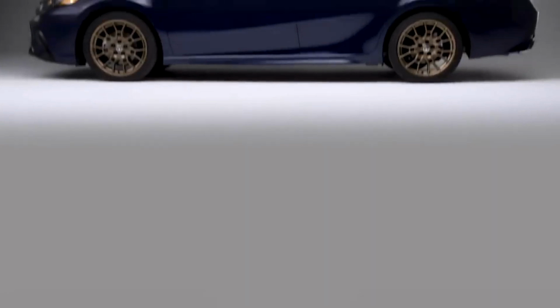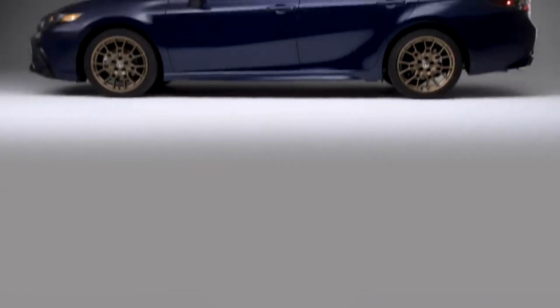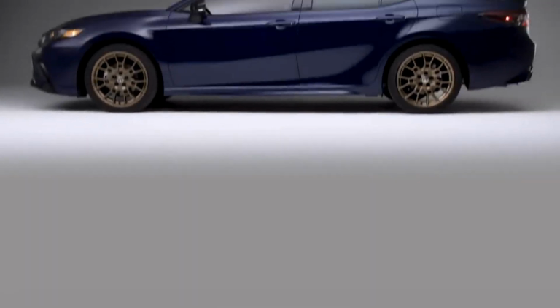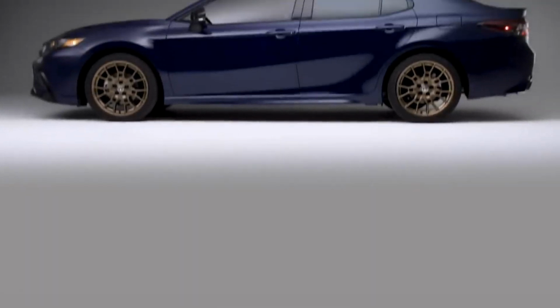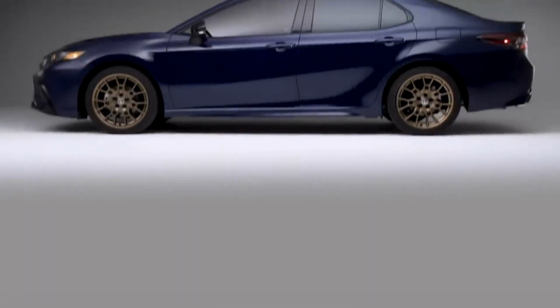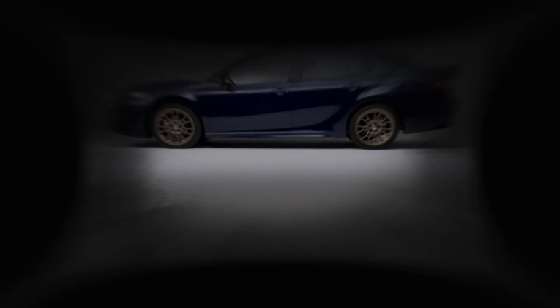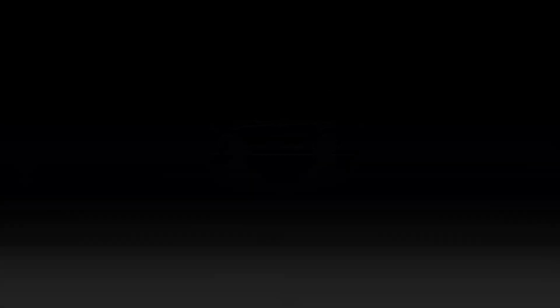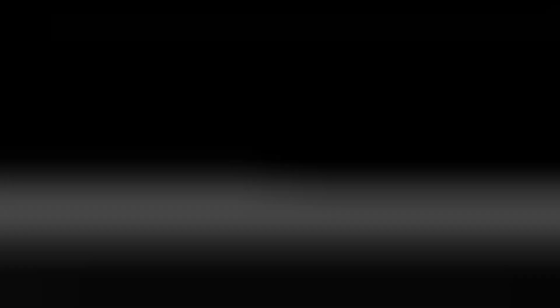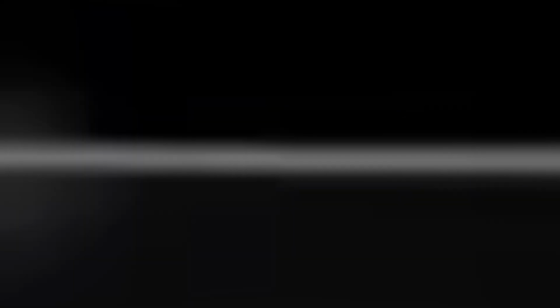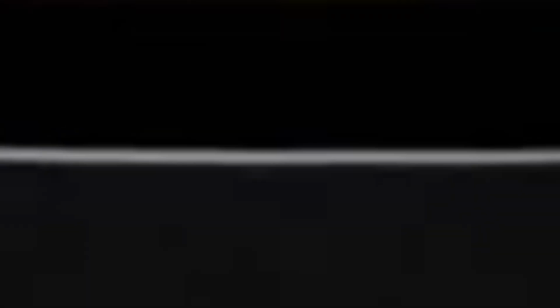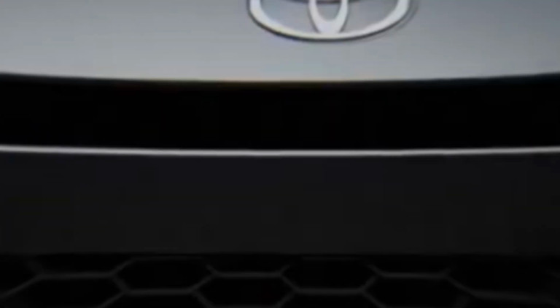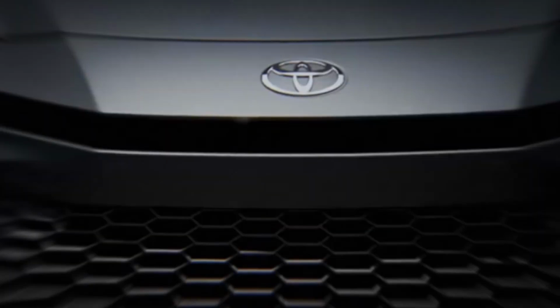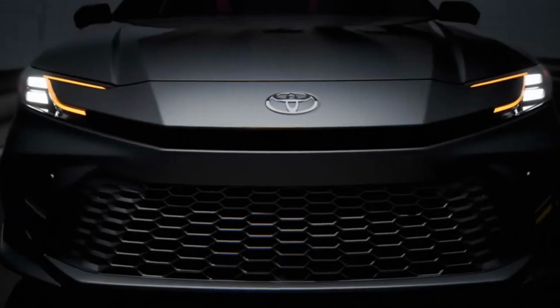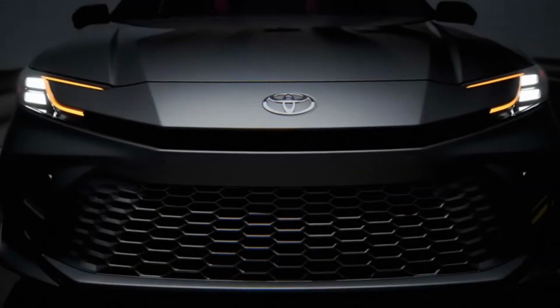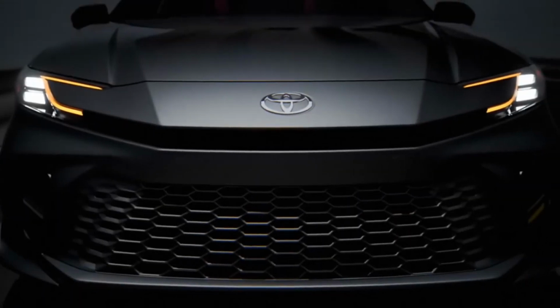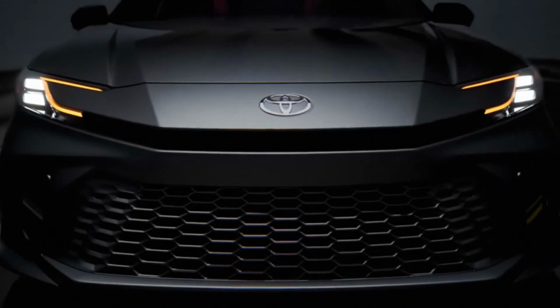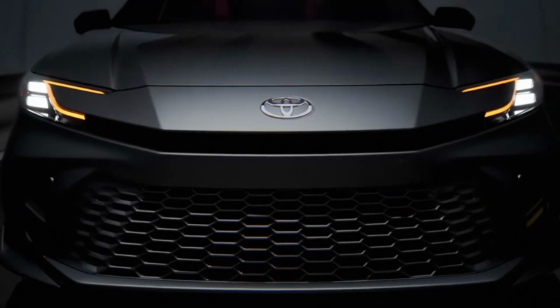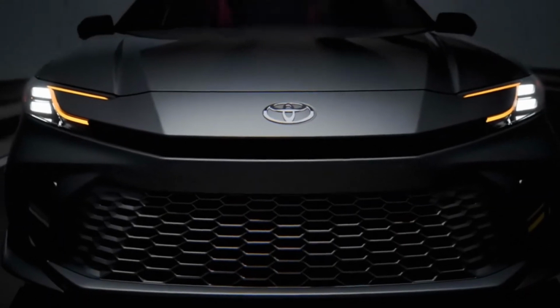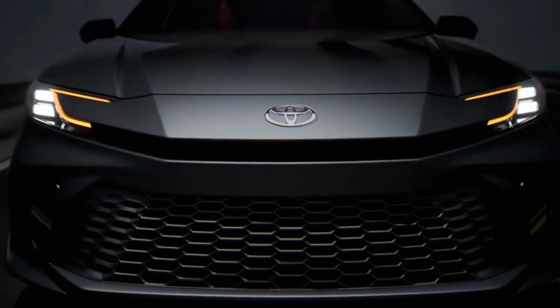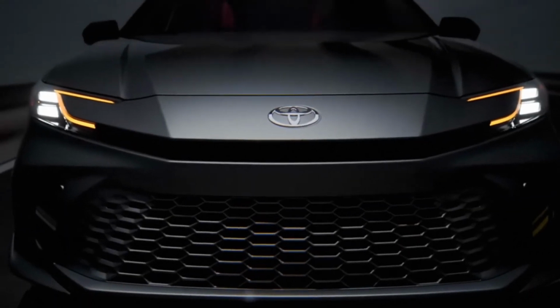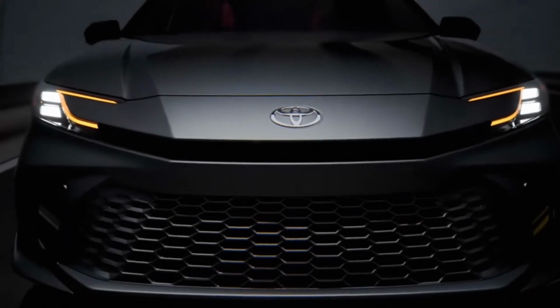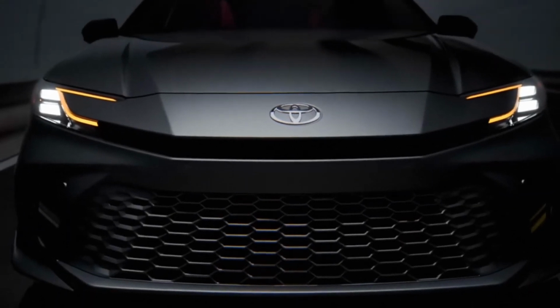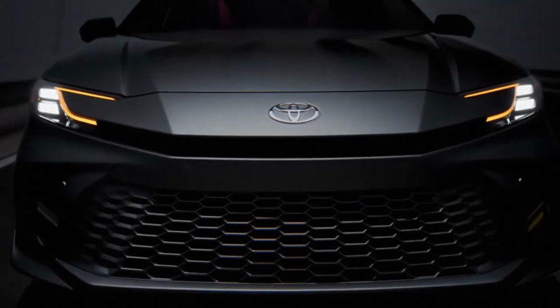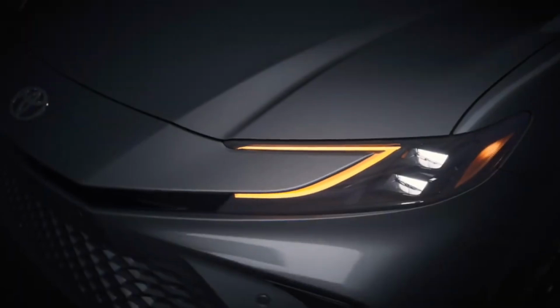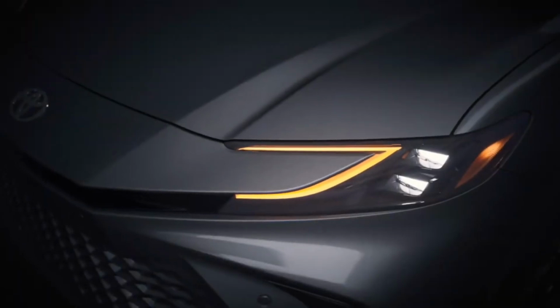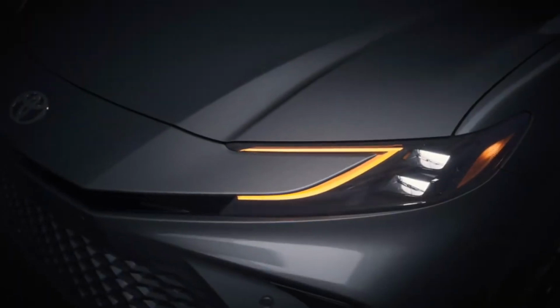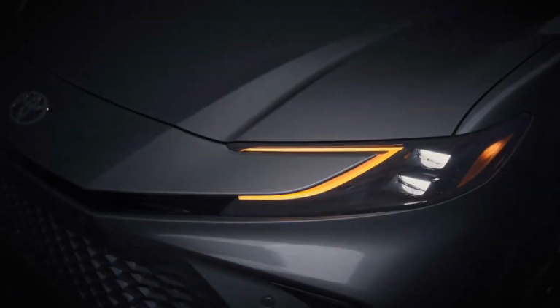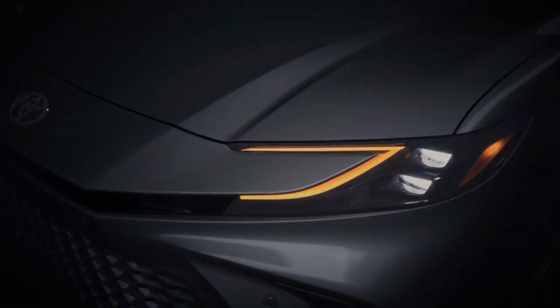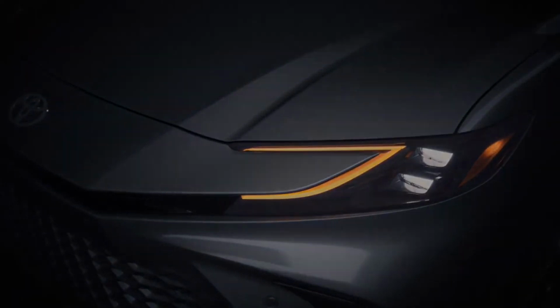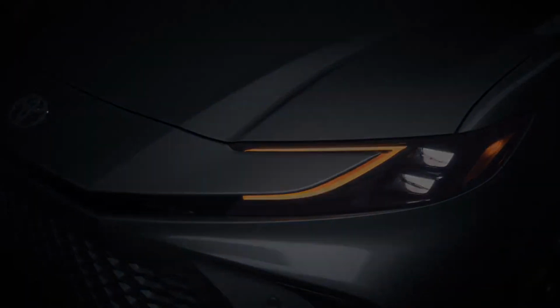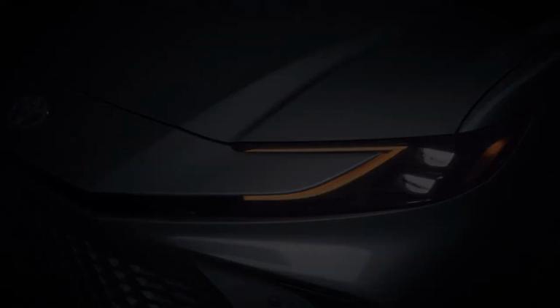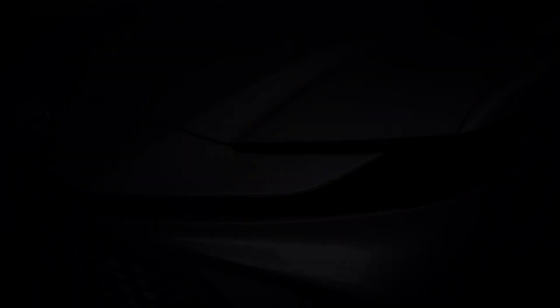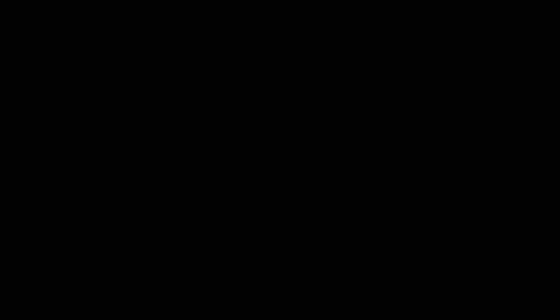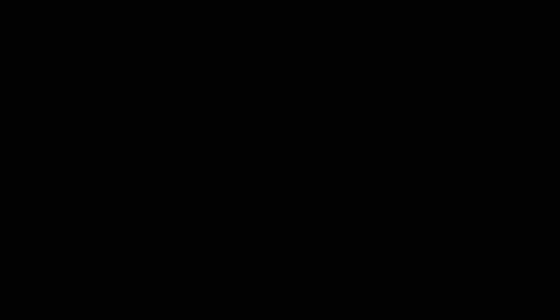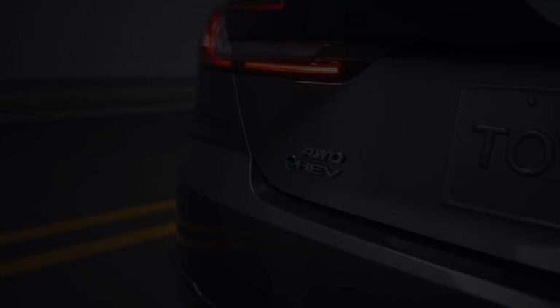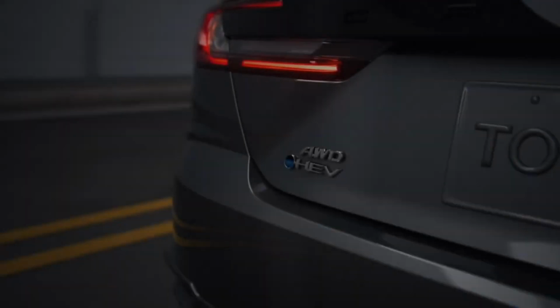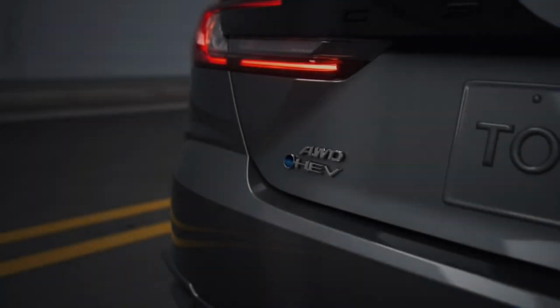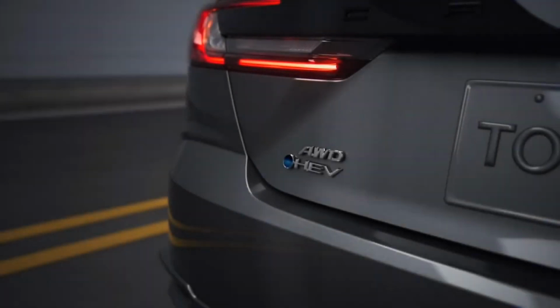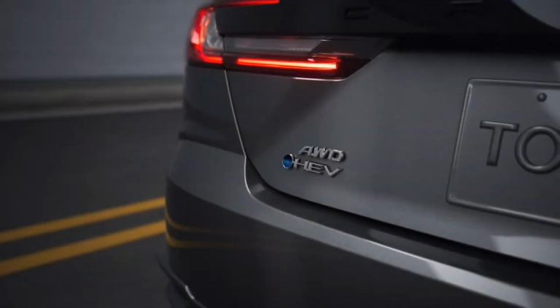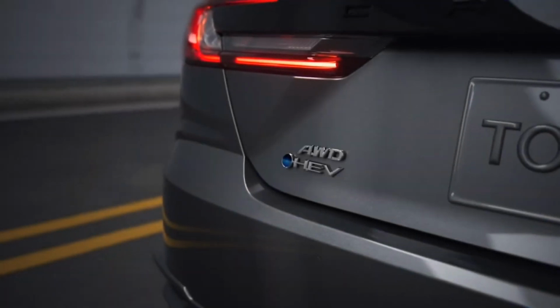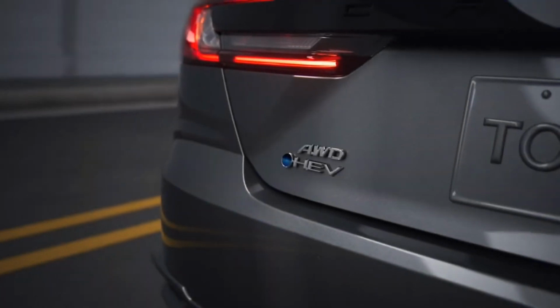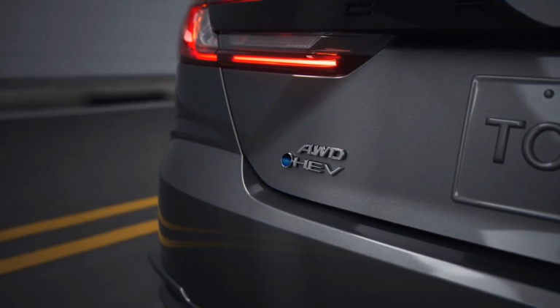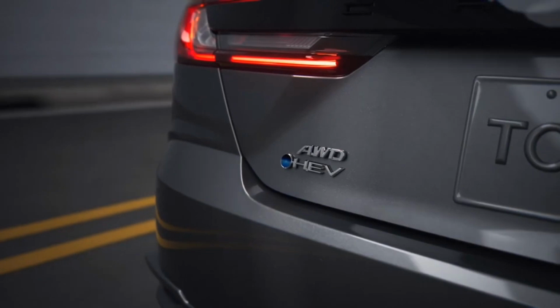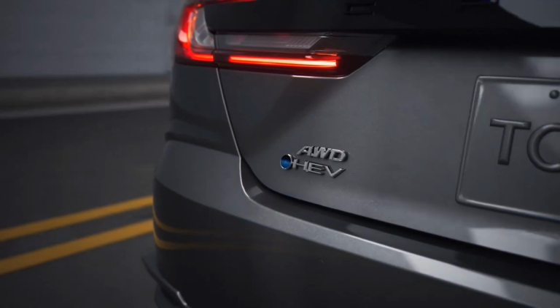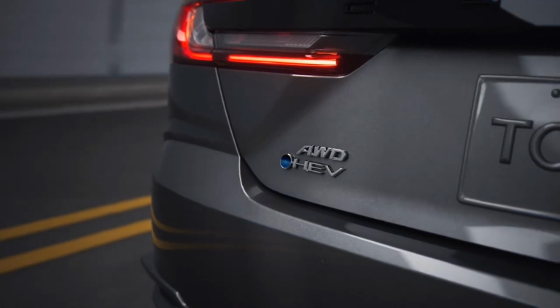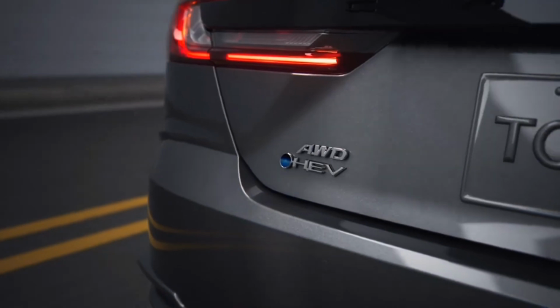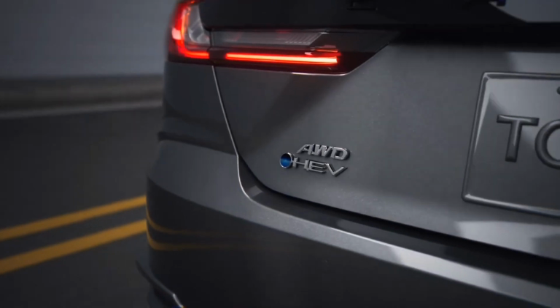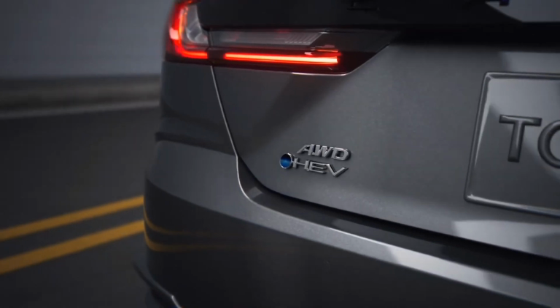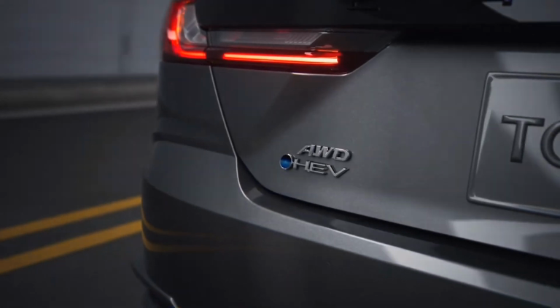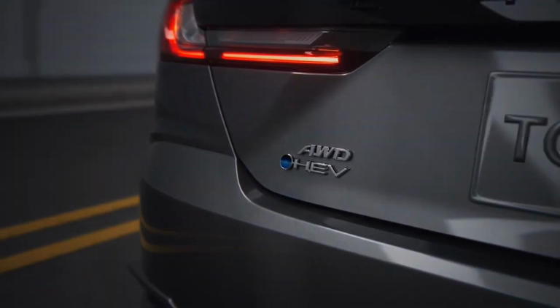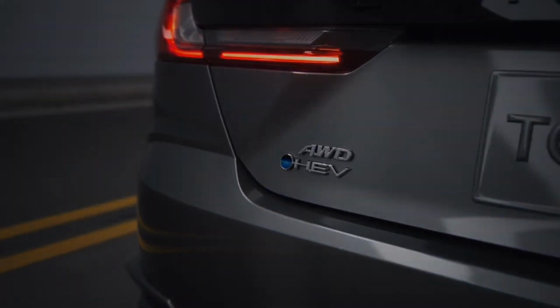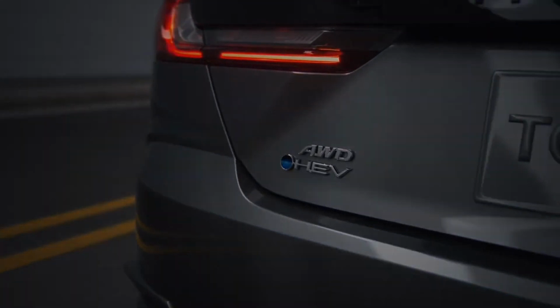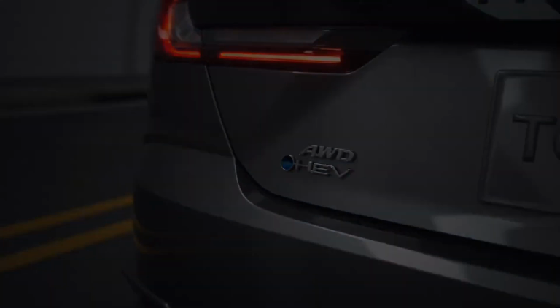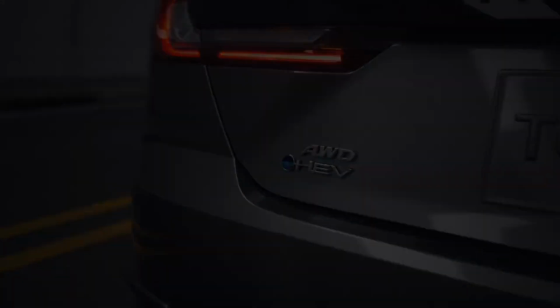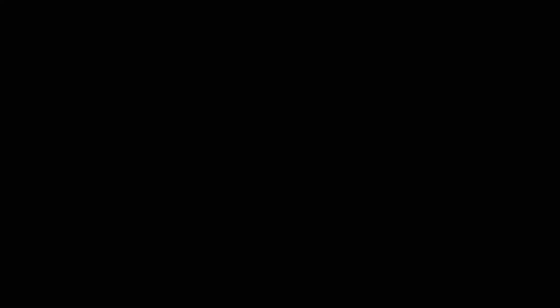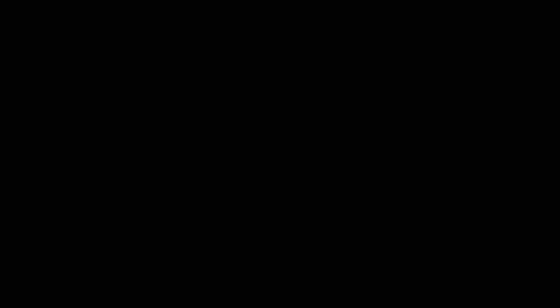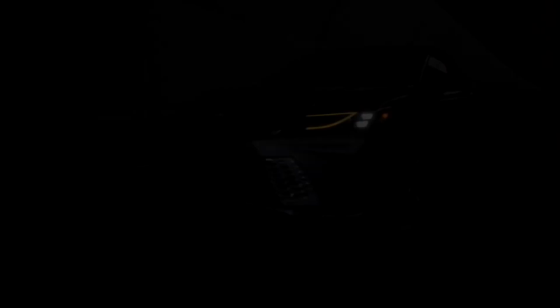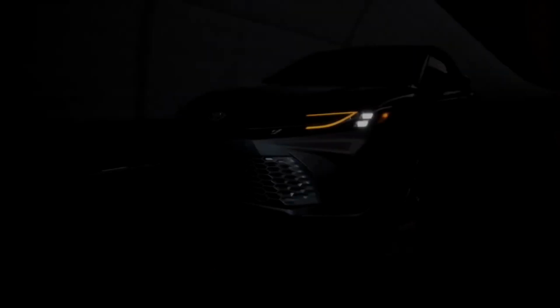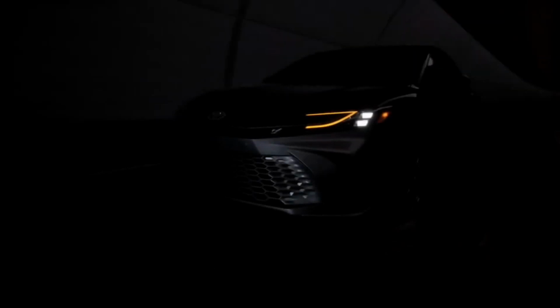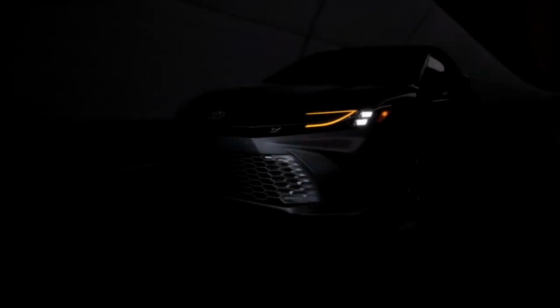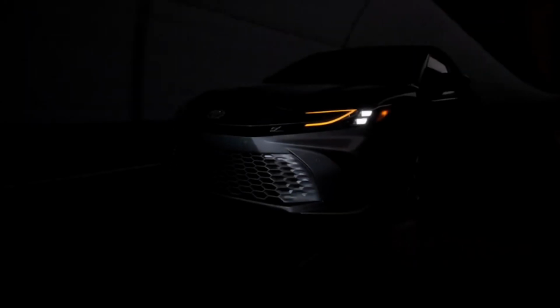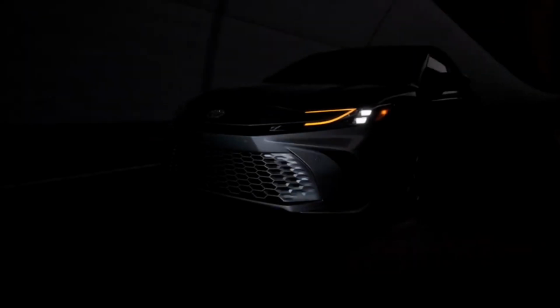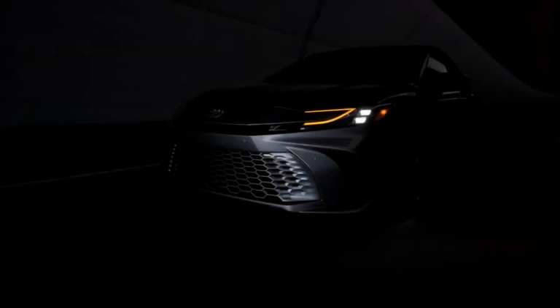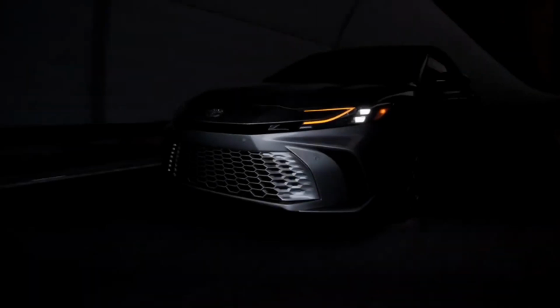But the next generation Toyota Camry will surprise in every sector. Let's see why the boring Camry is now classical luxury.